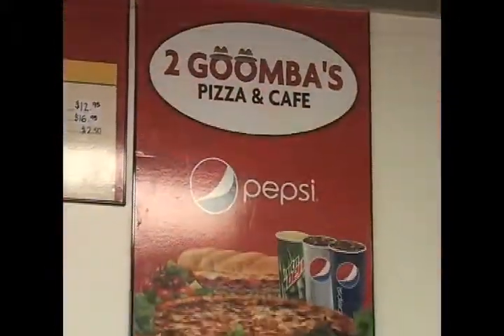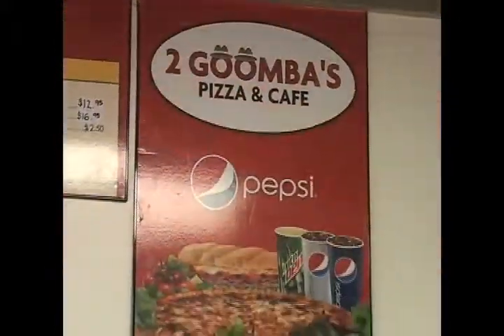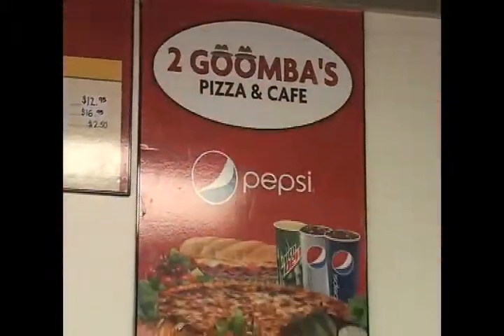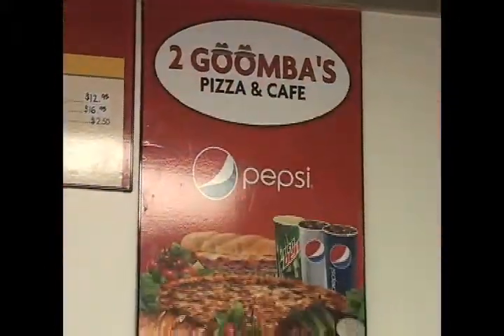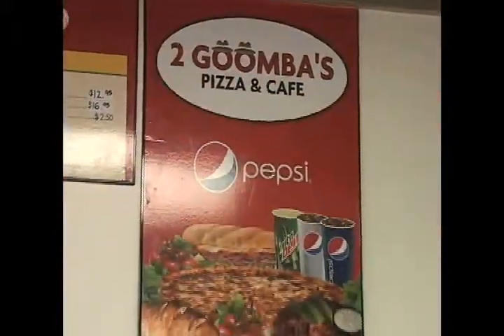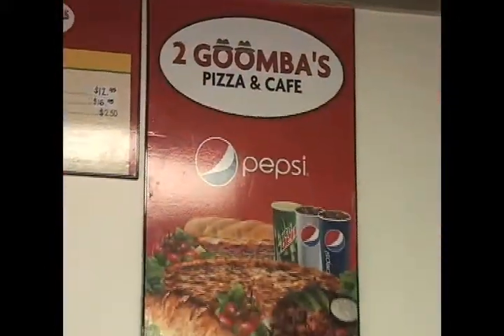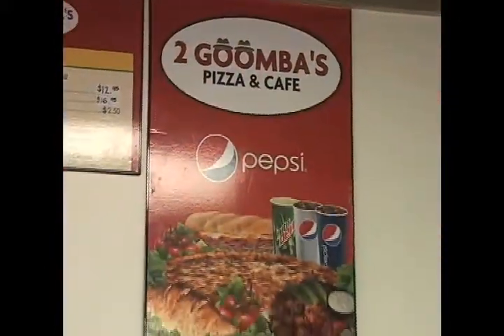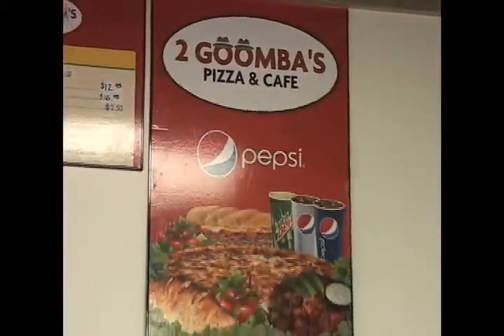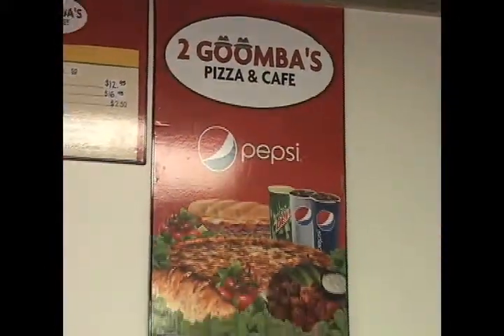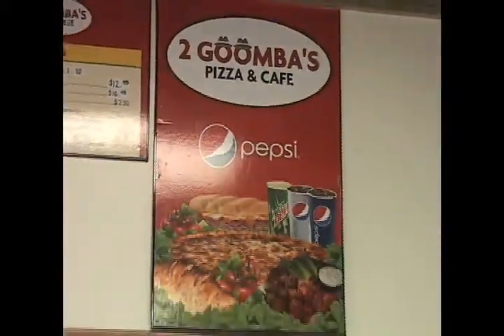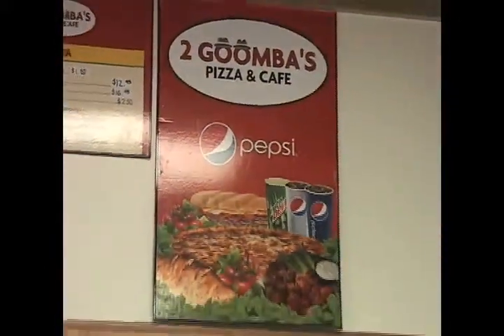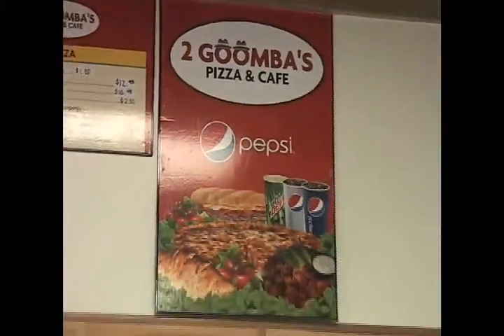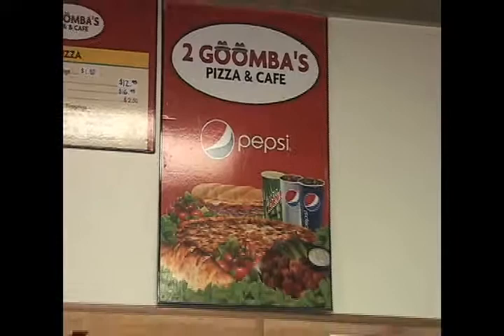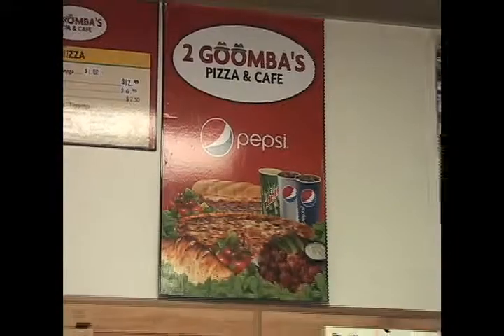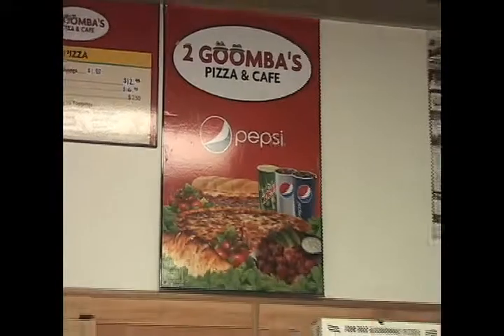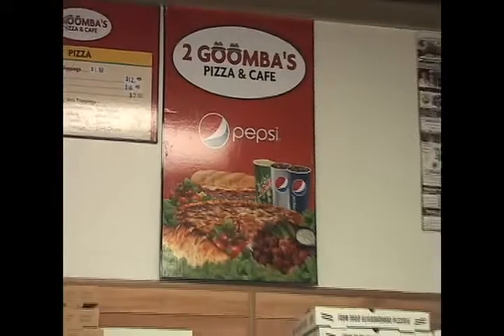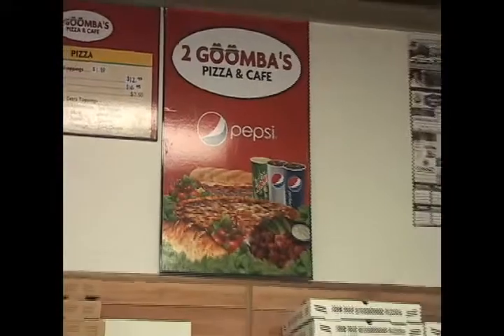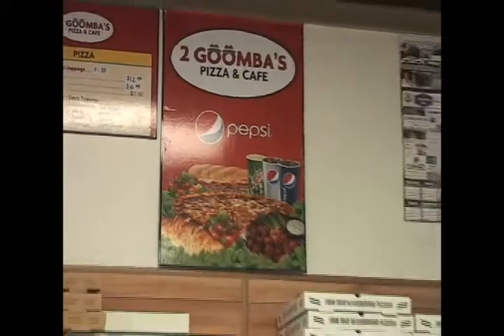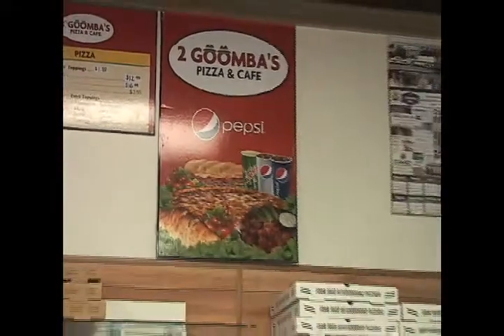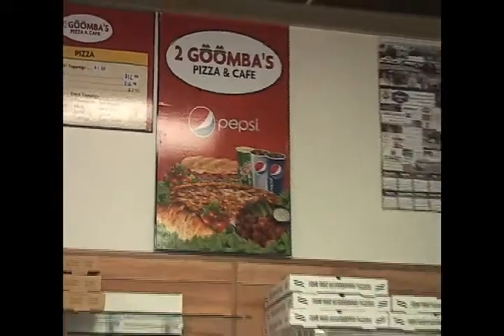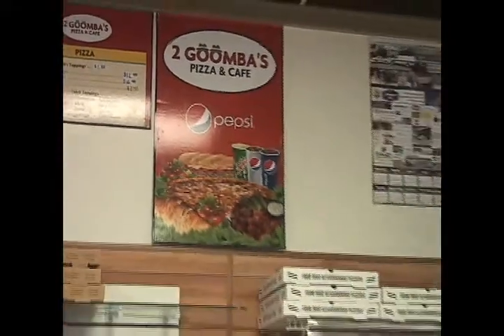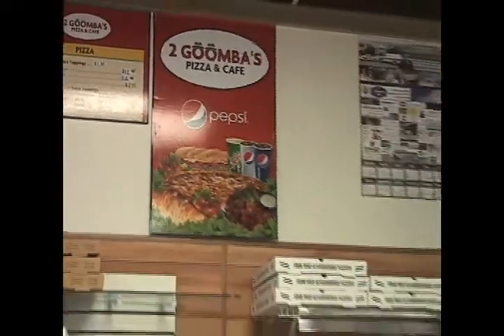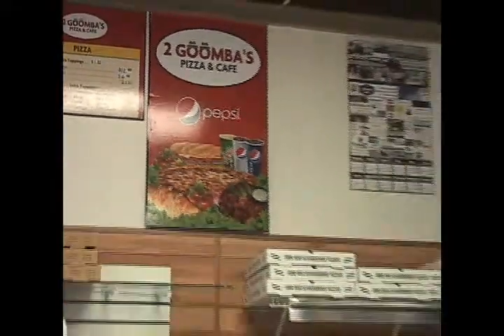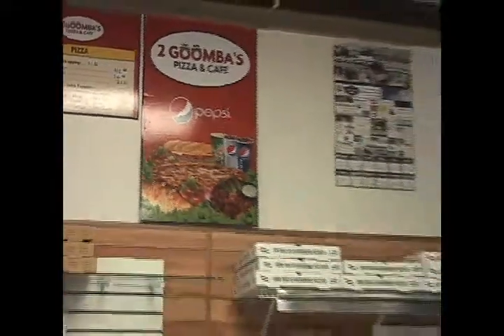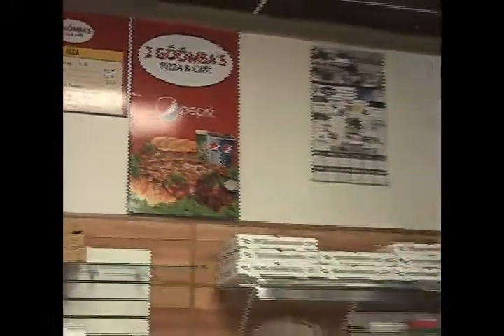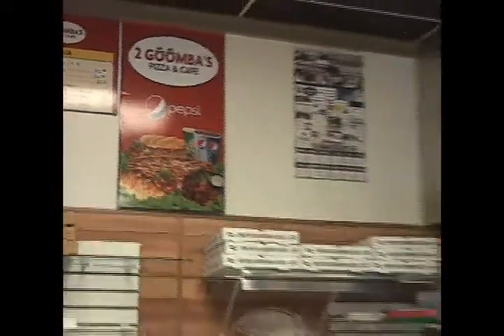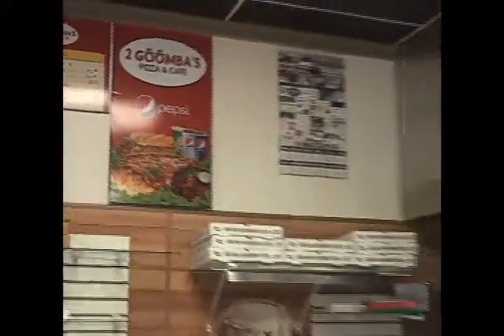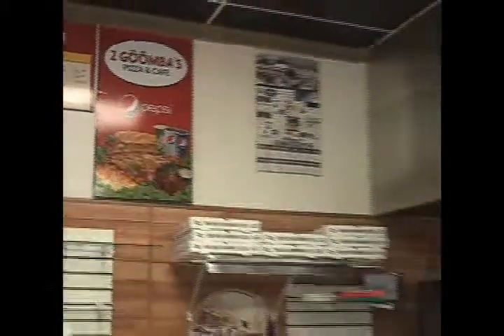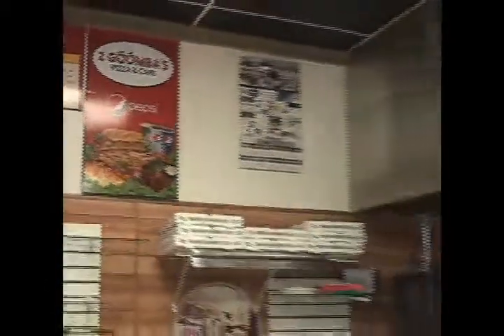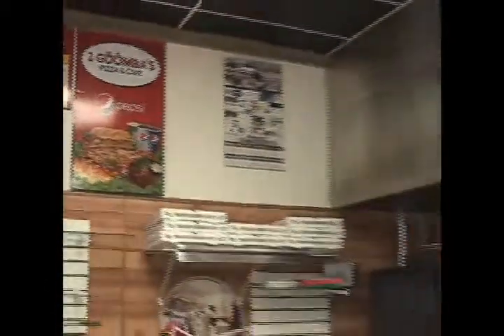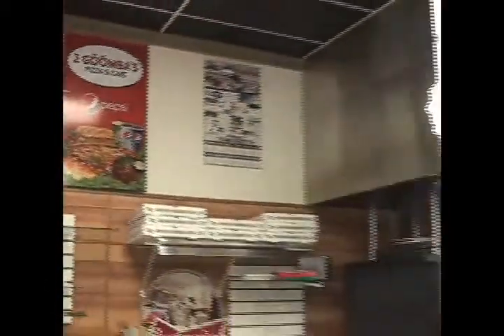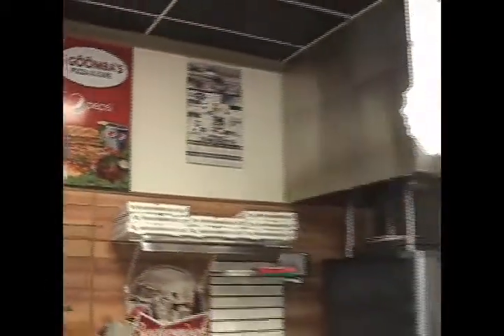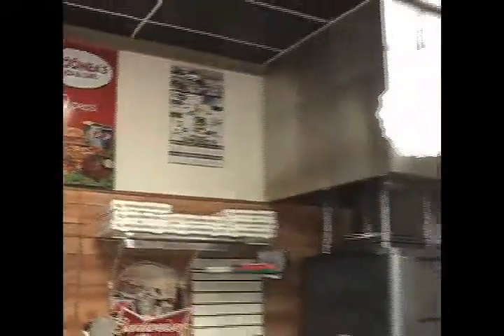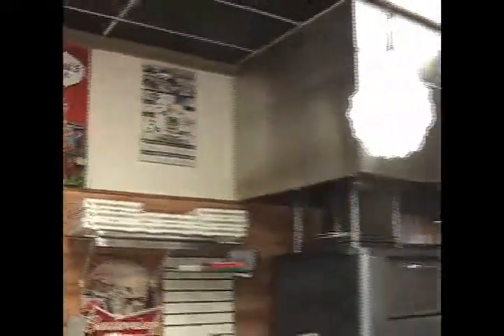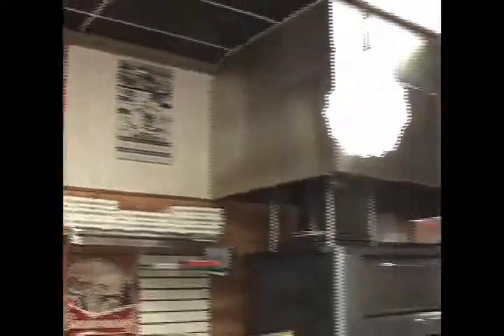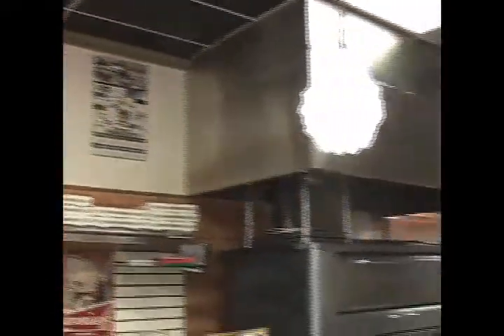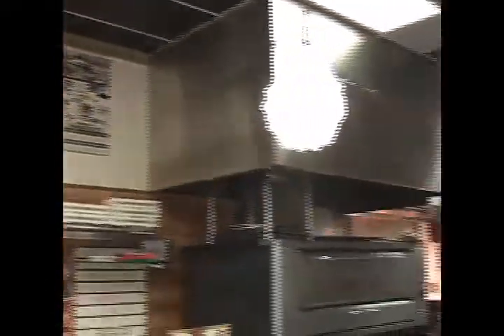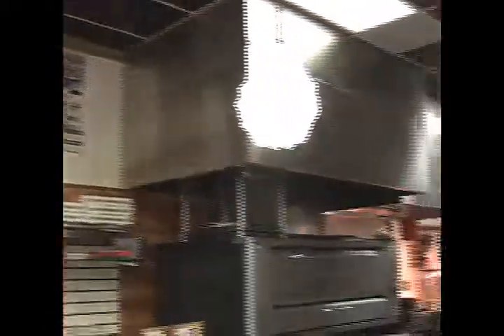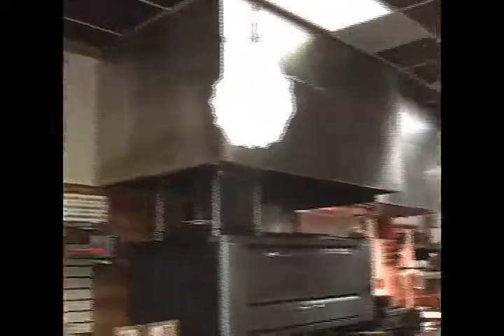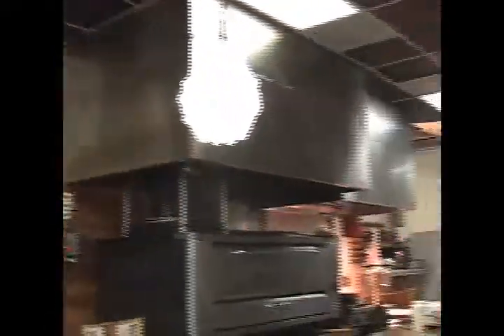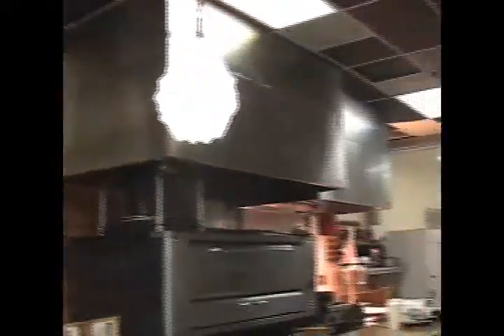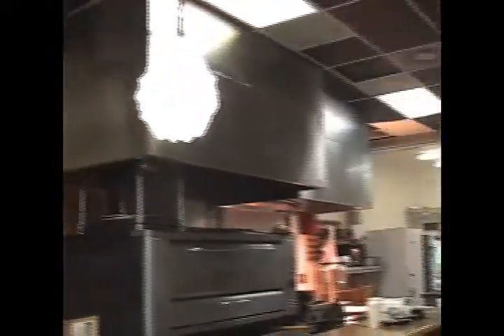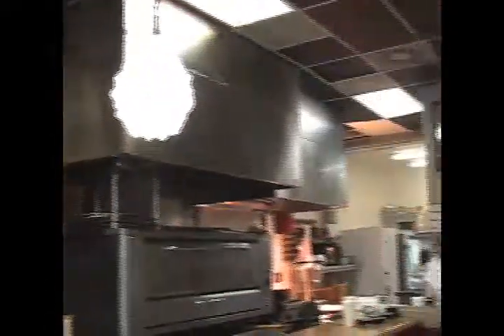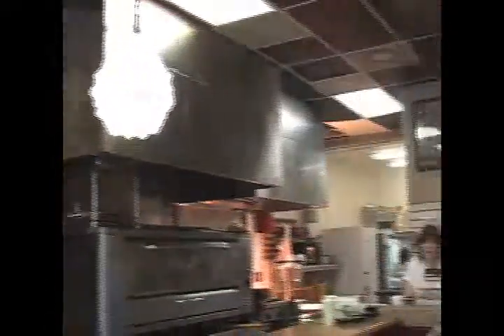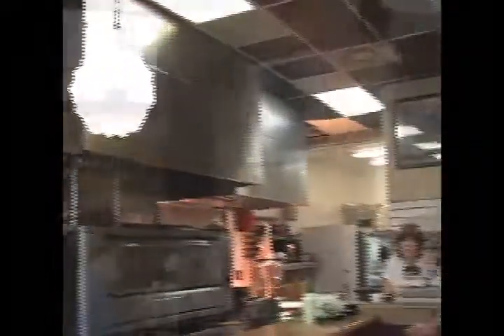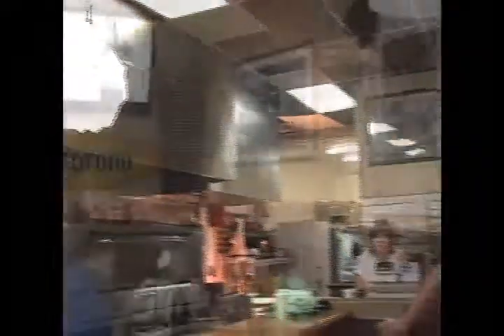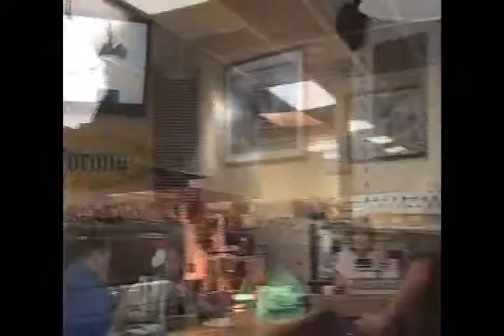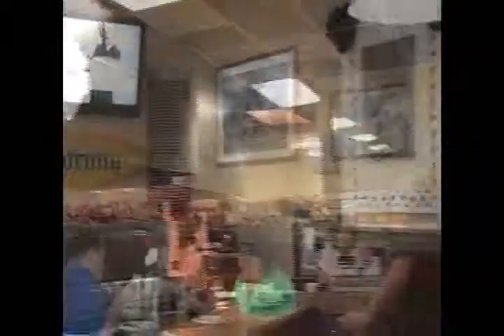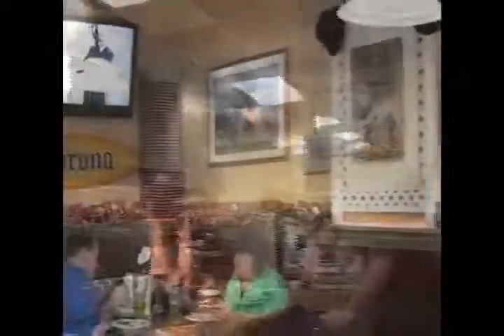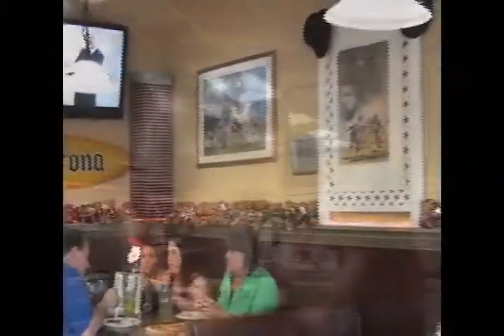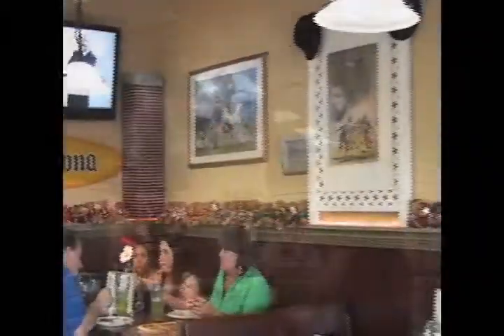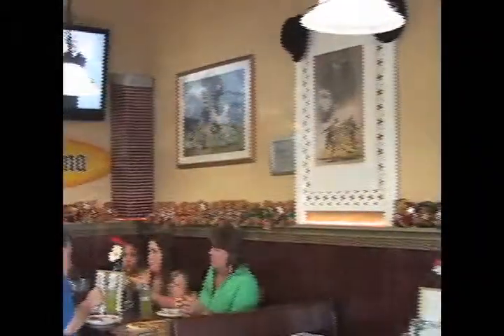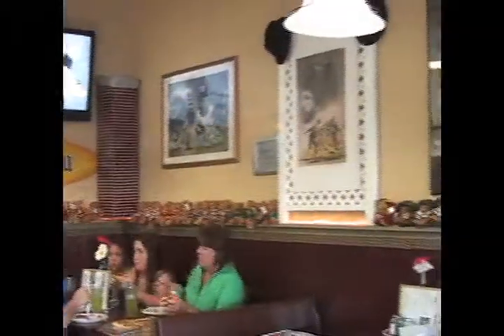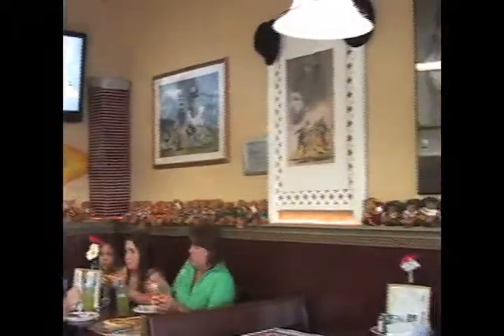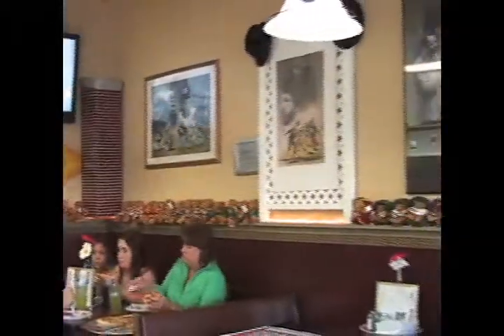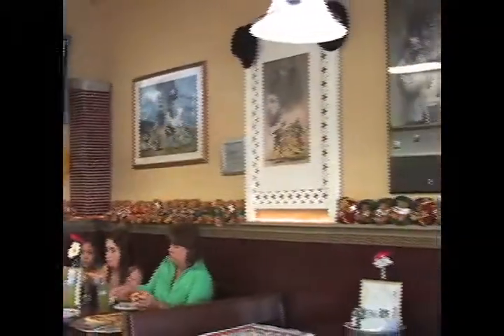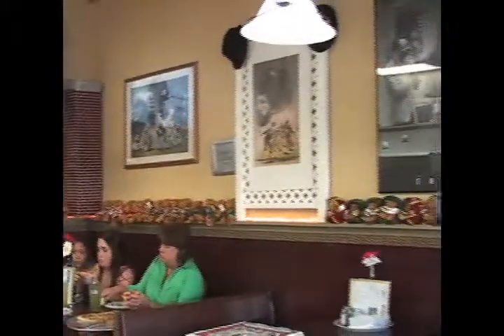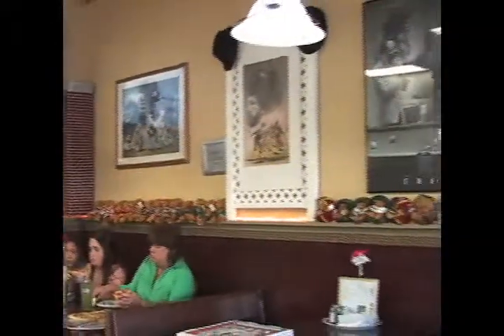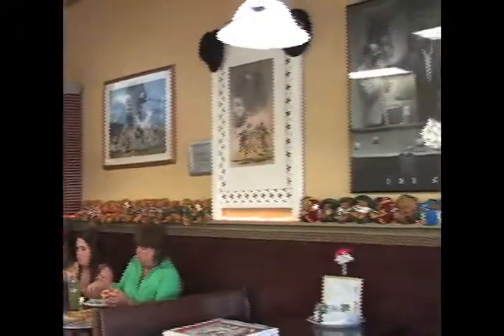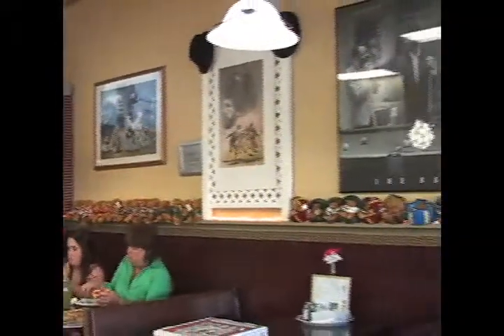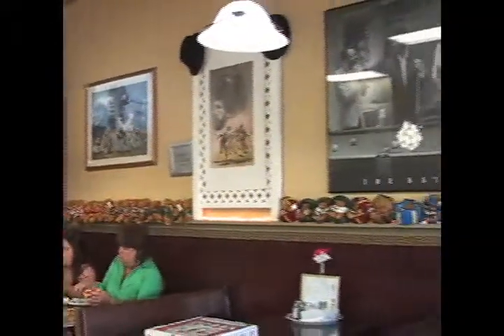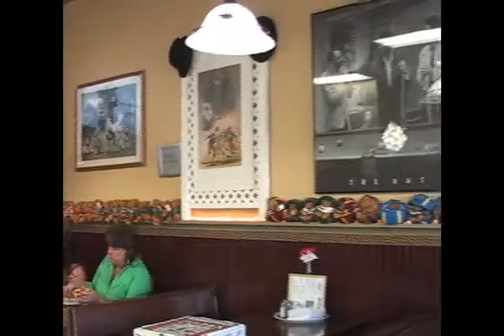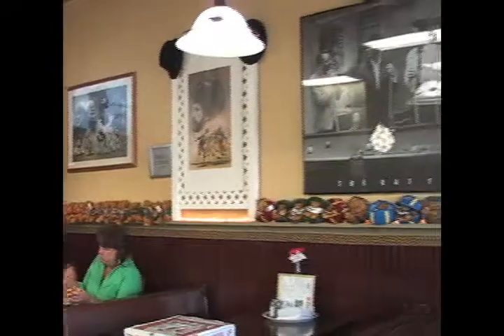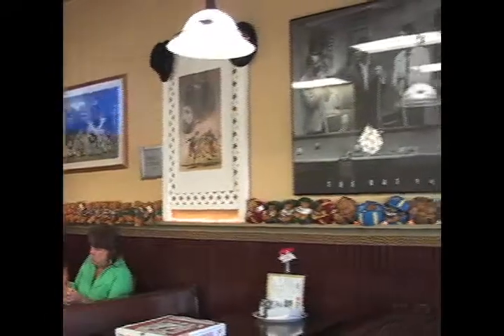Now Two Goombas Pizza, they've got all types of pizzas. They've got calzones, they've got wings, hoagies, subs, appetizers.